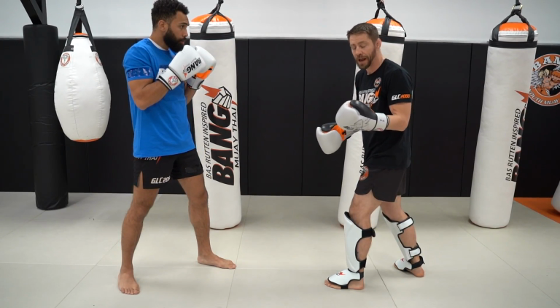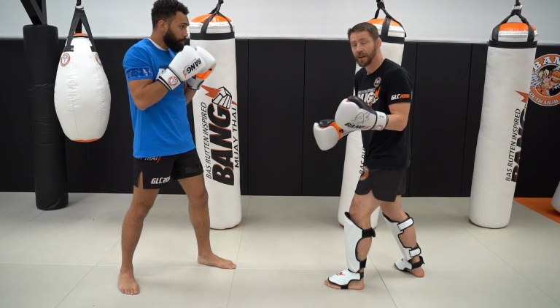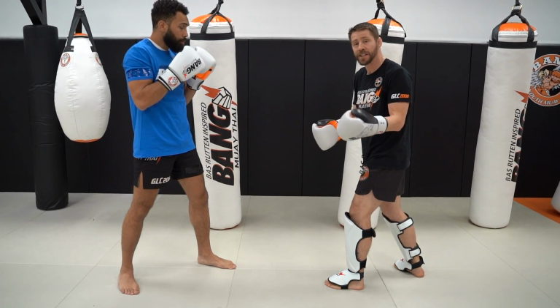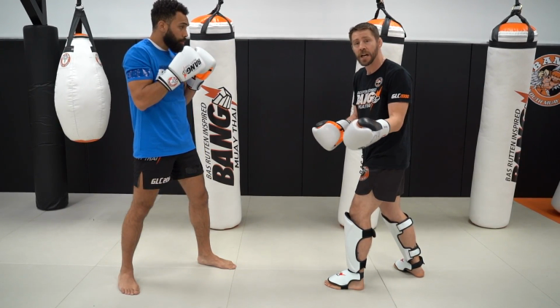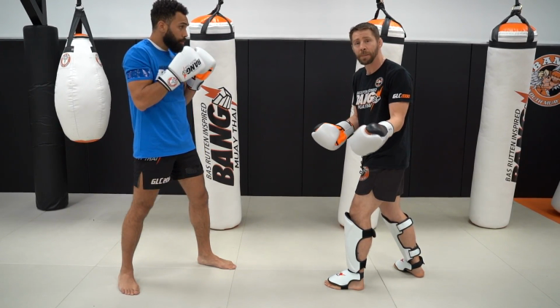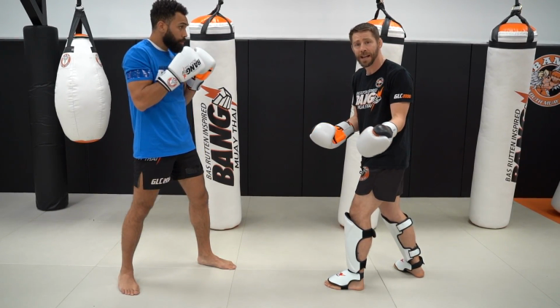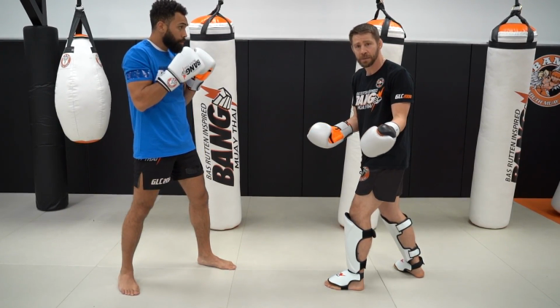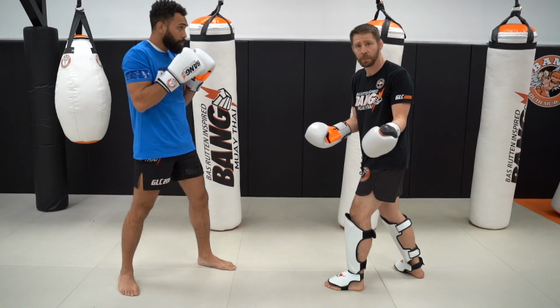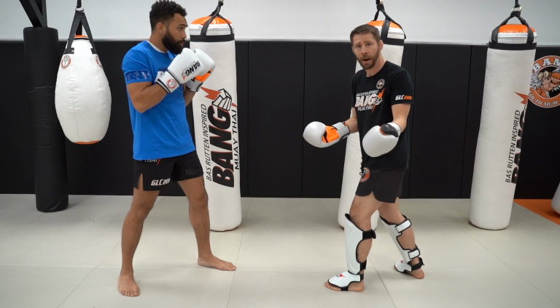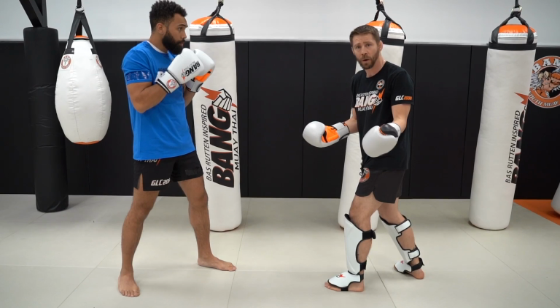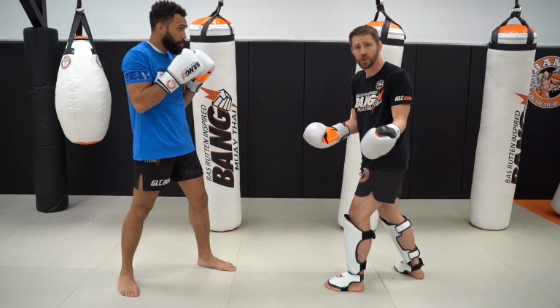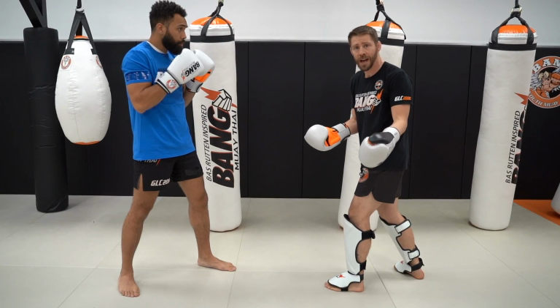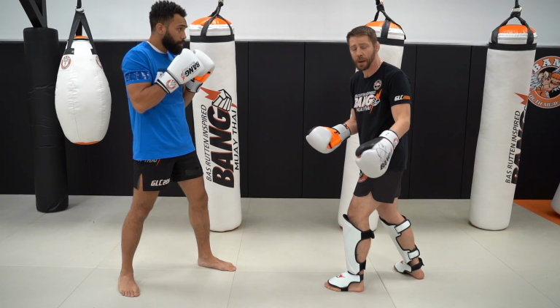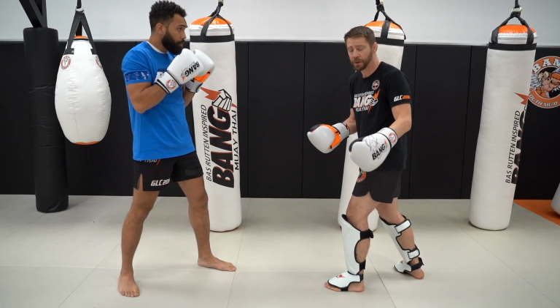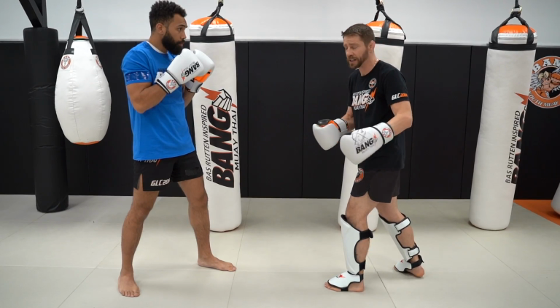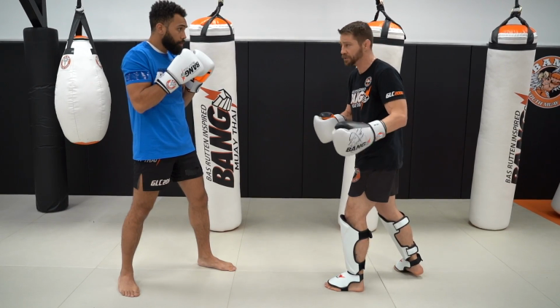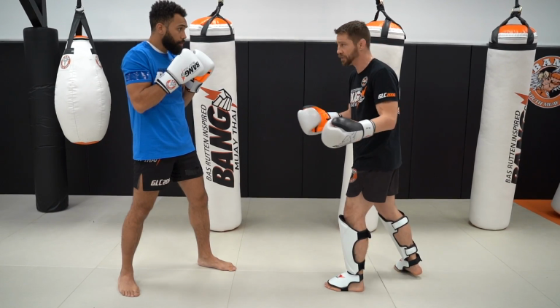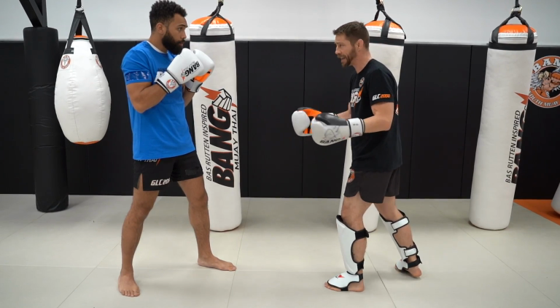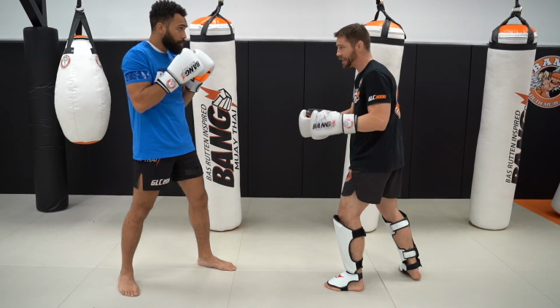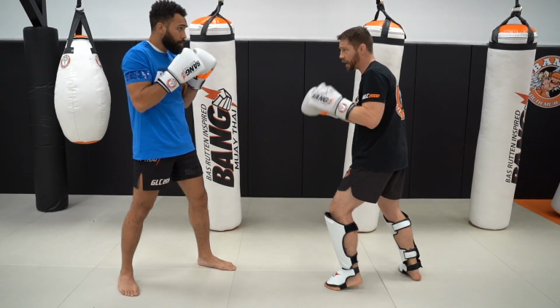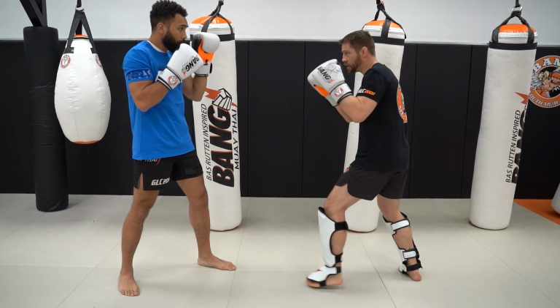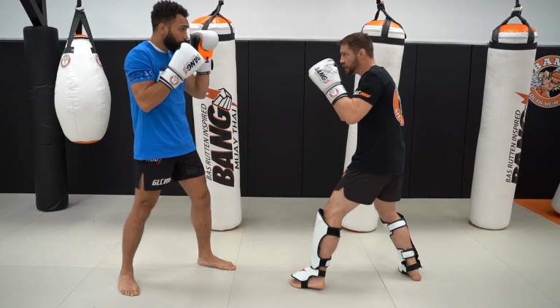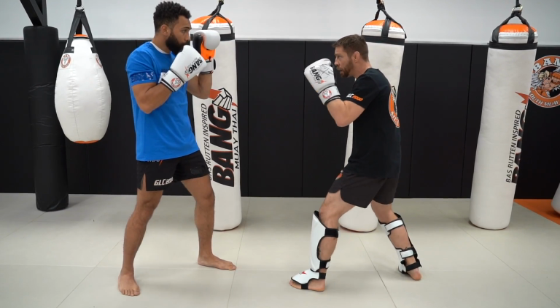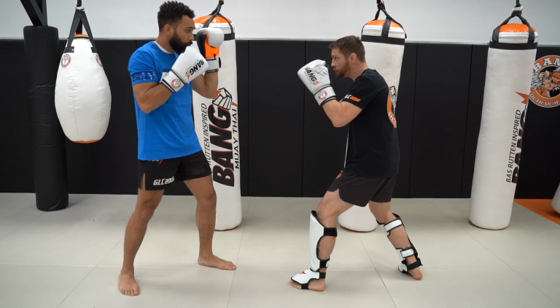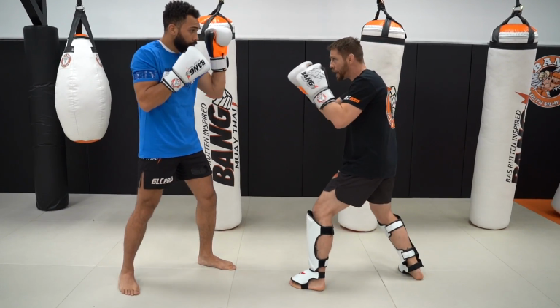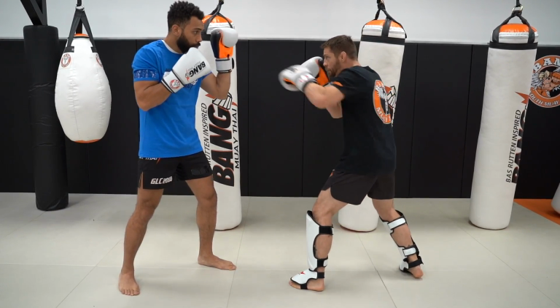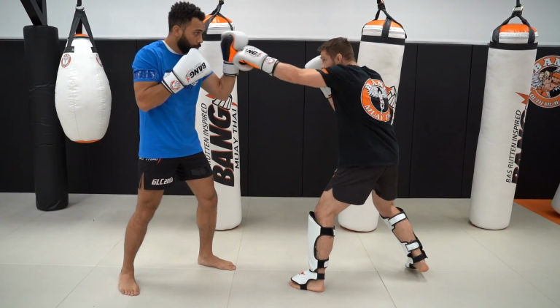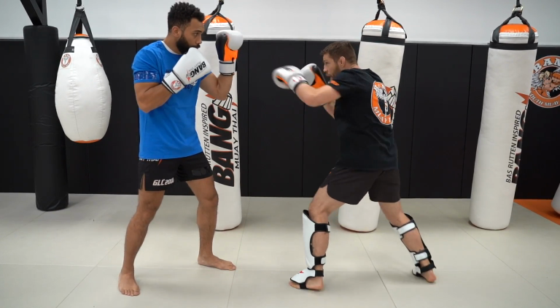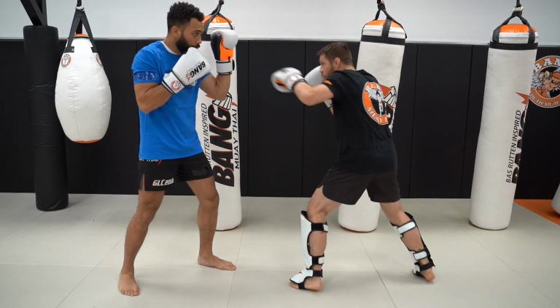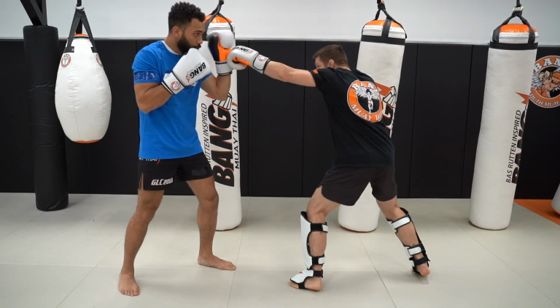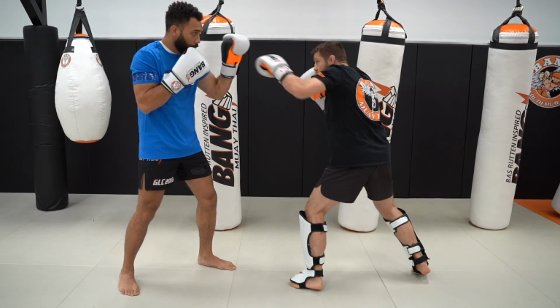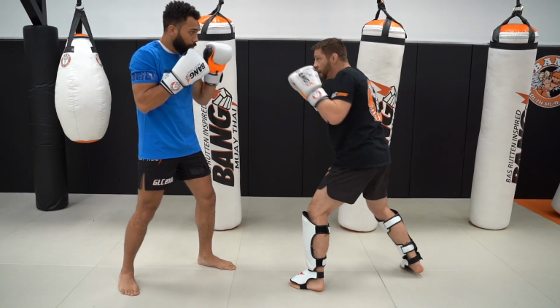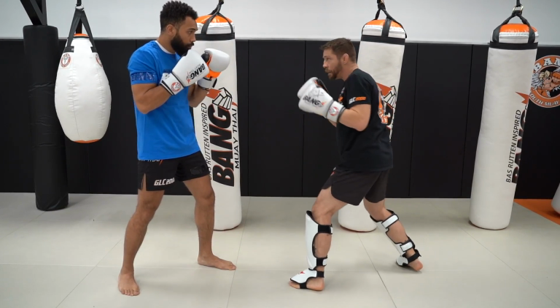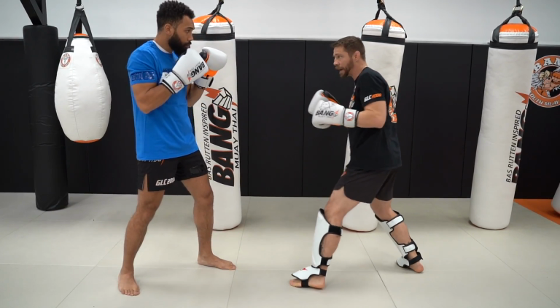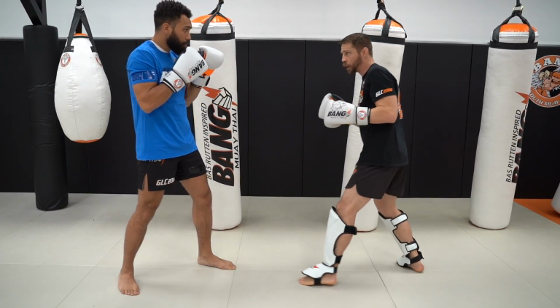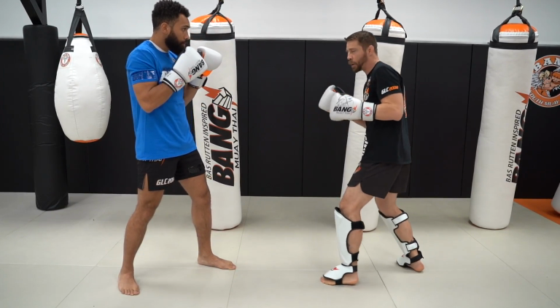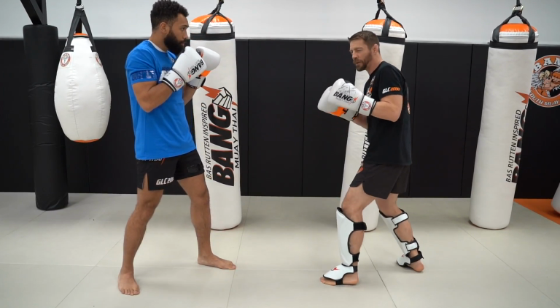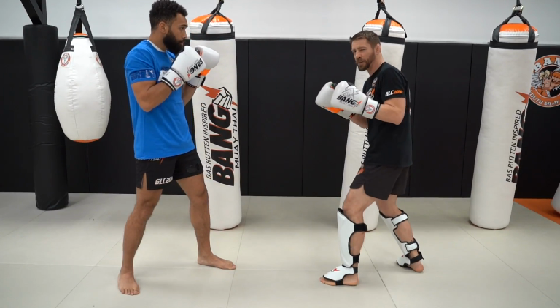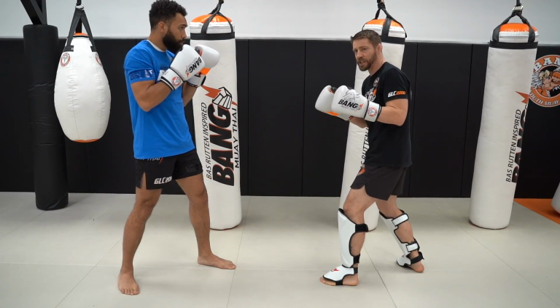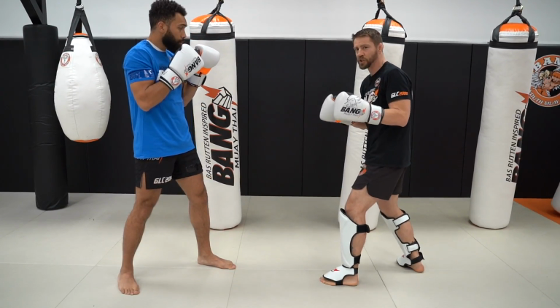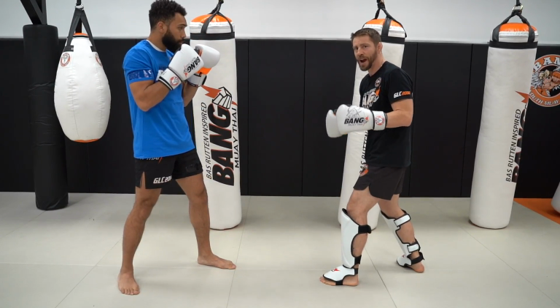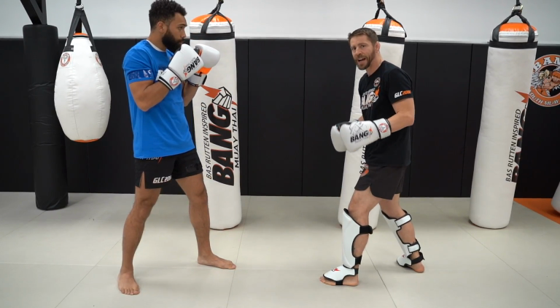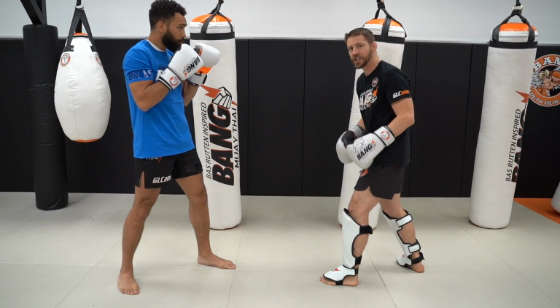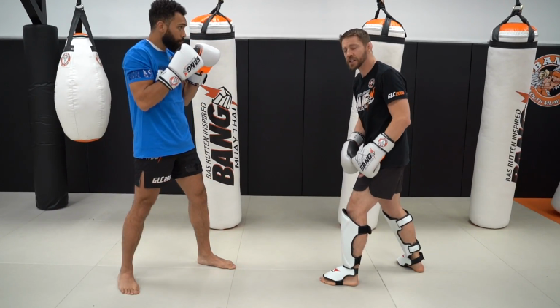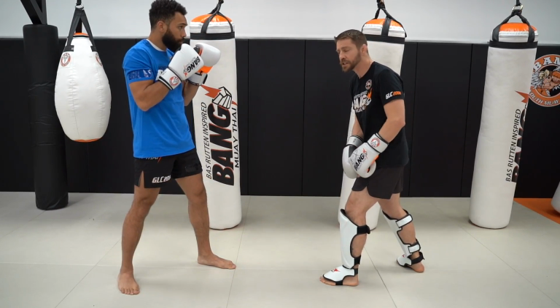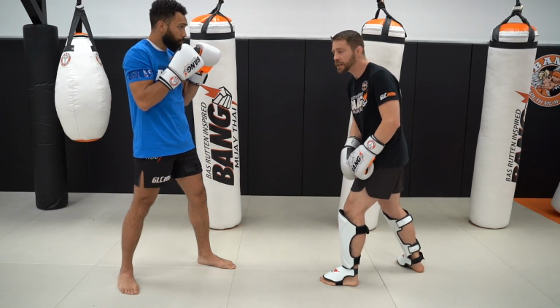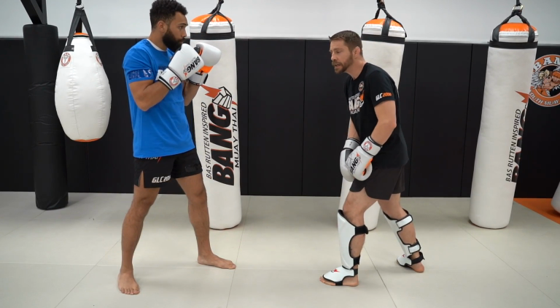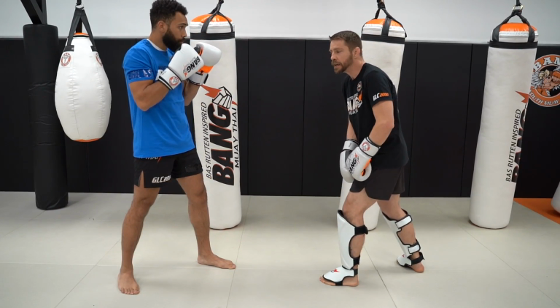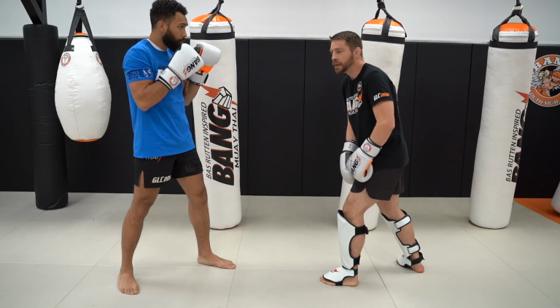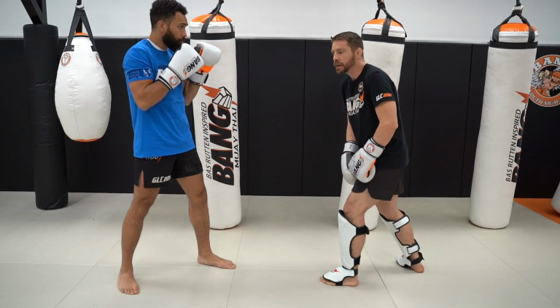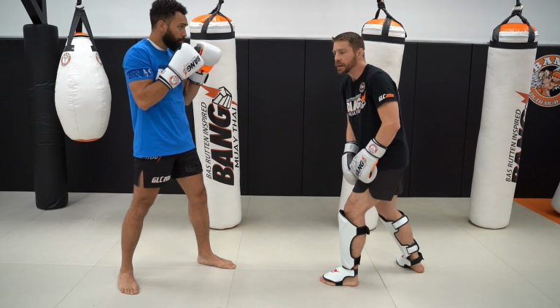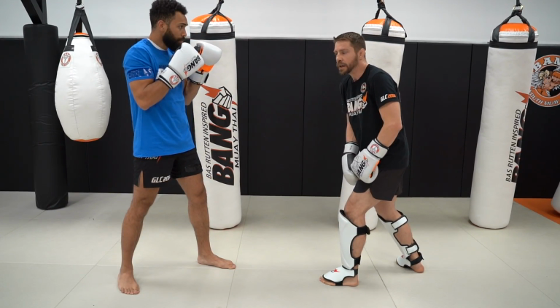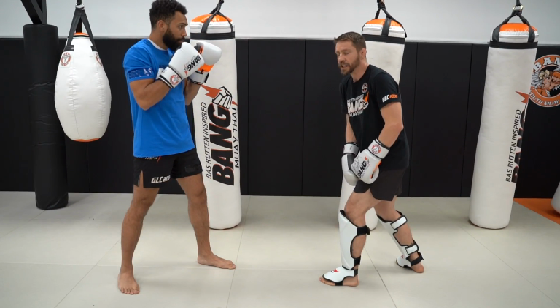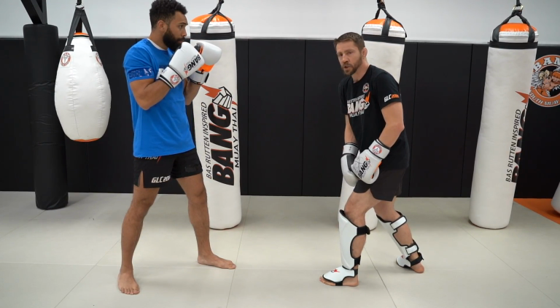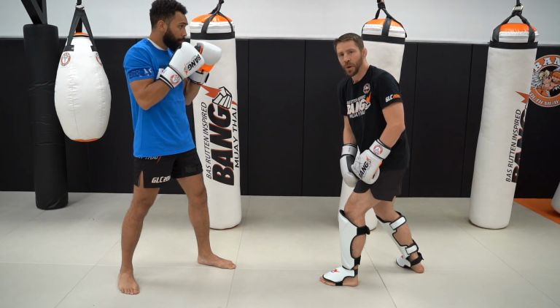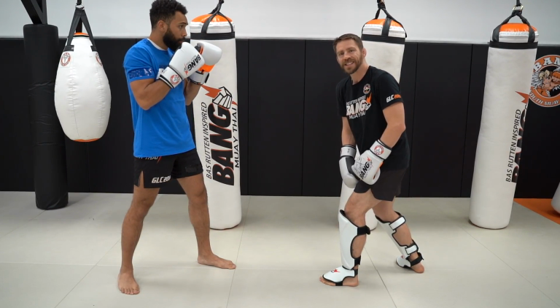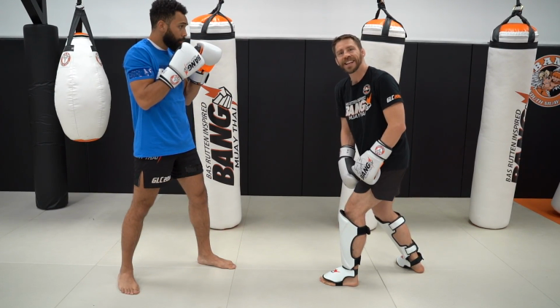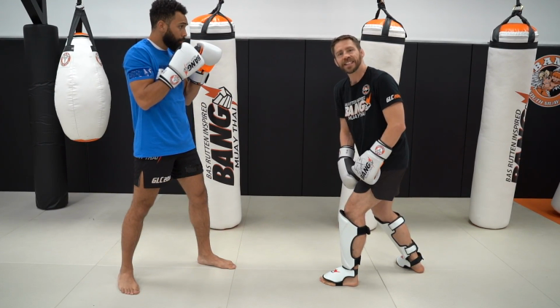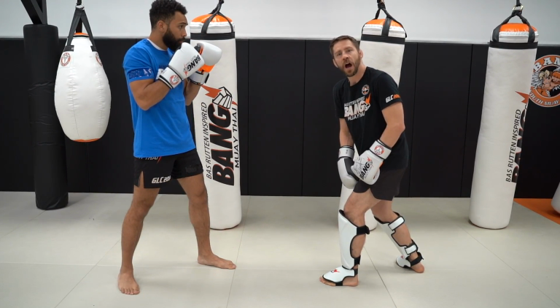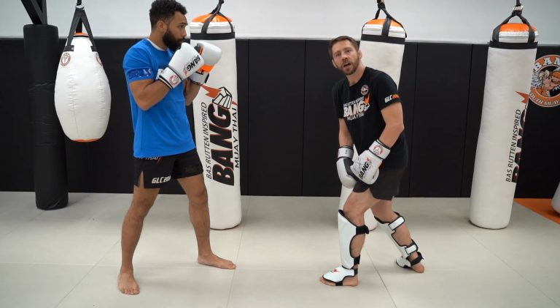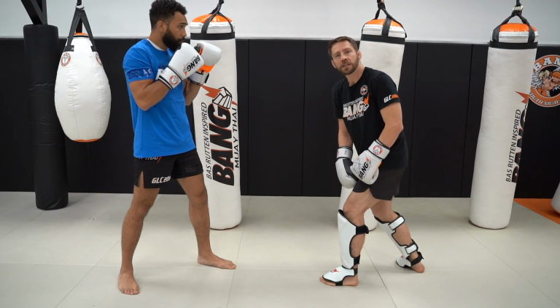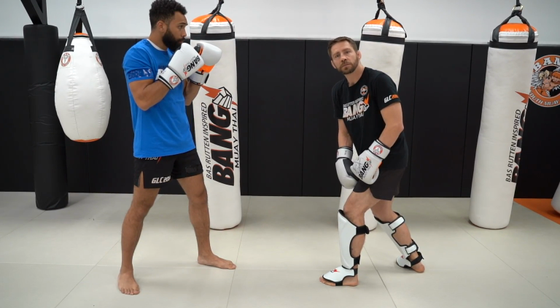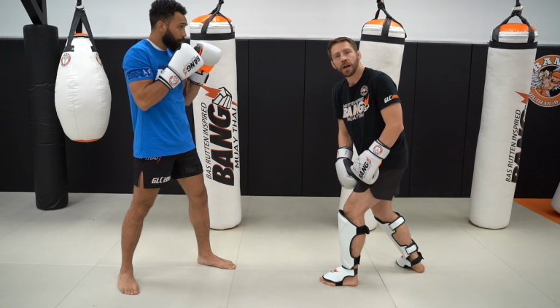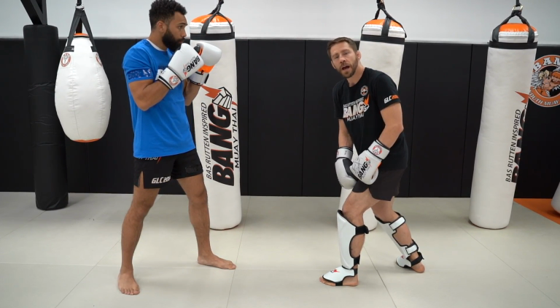Not every jab has to be a power jab. You can just flick and touch the double jab as well — make it quick for distractions.